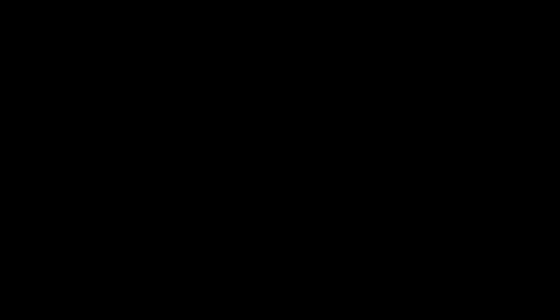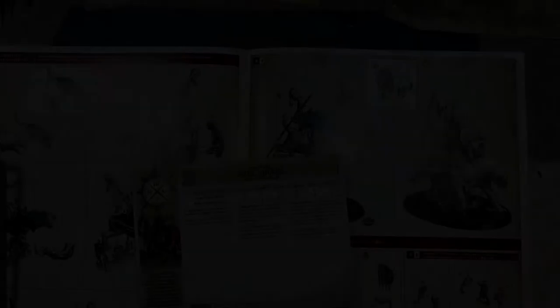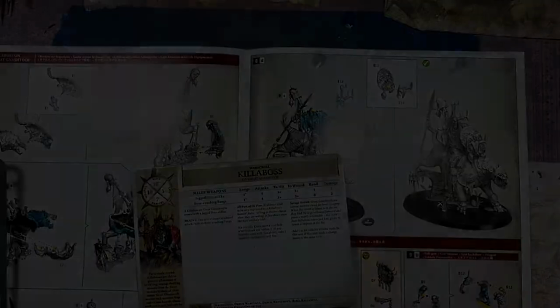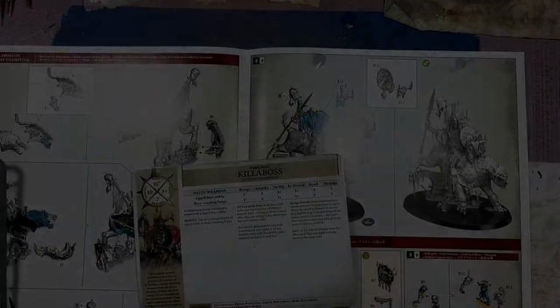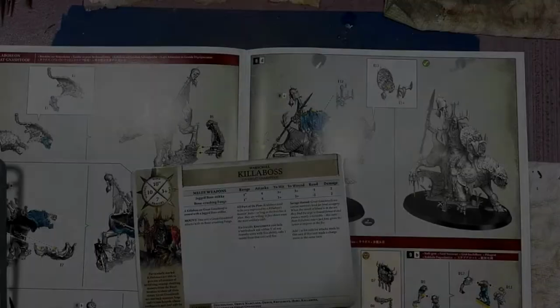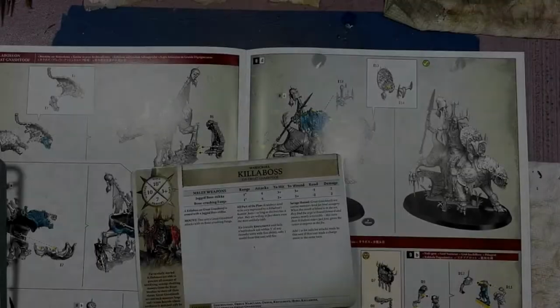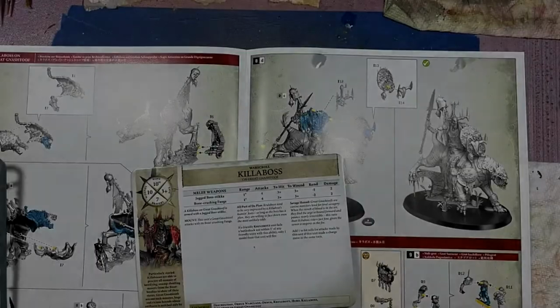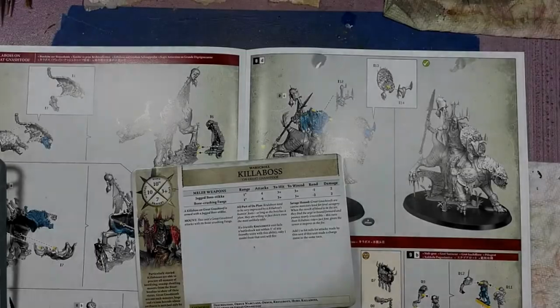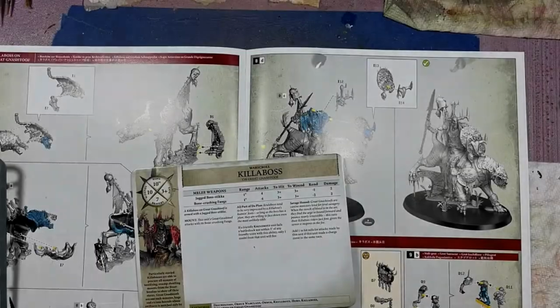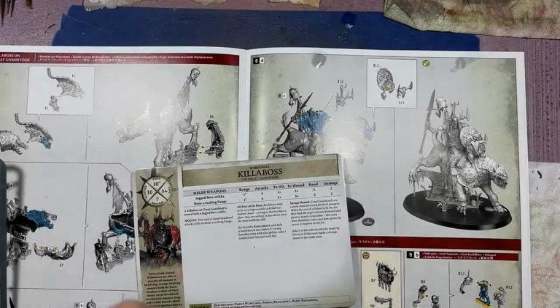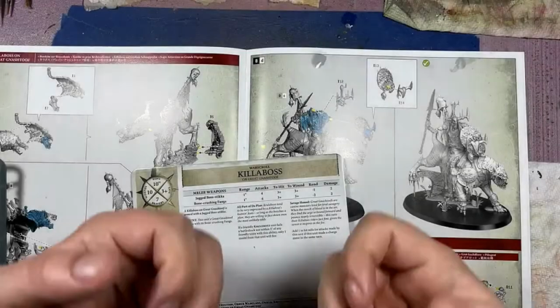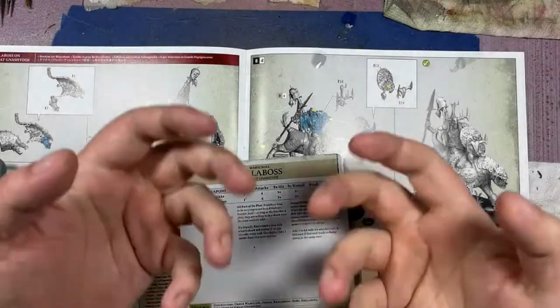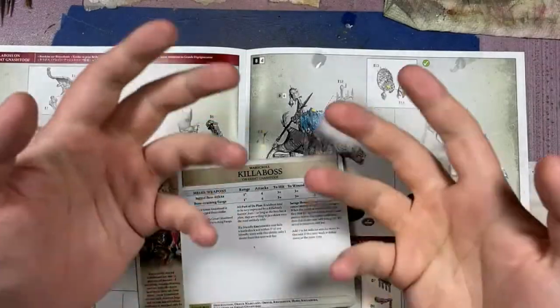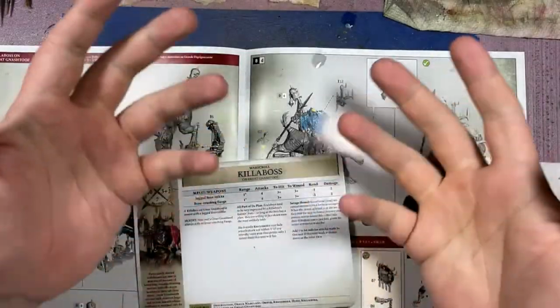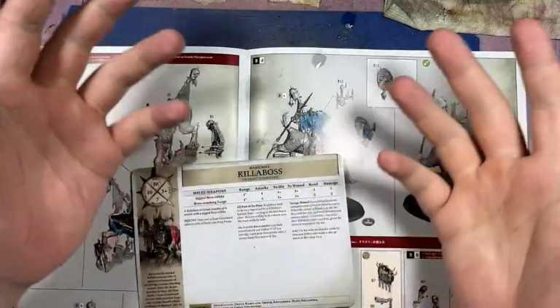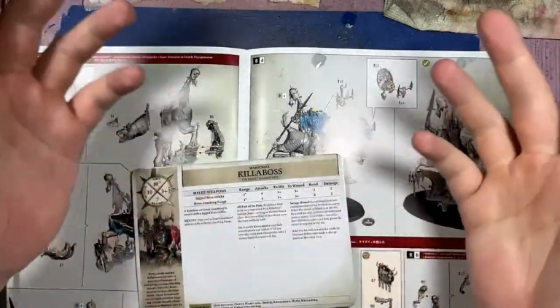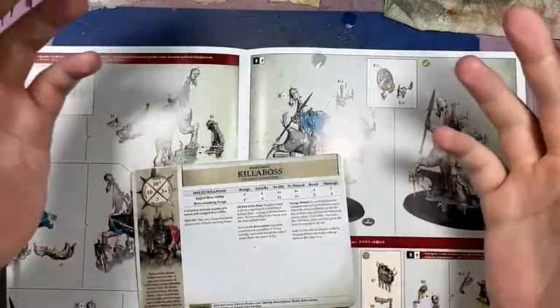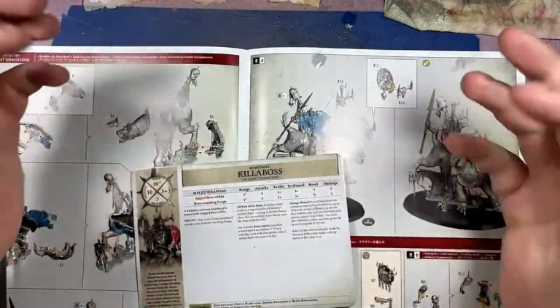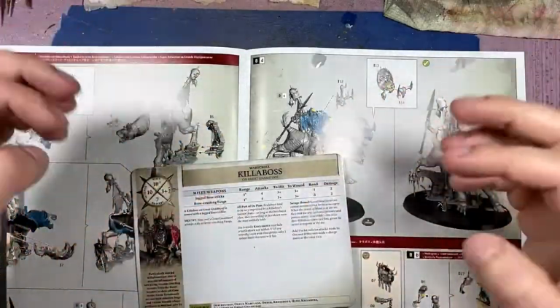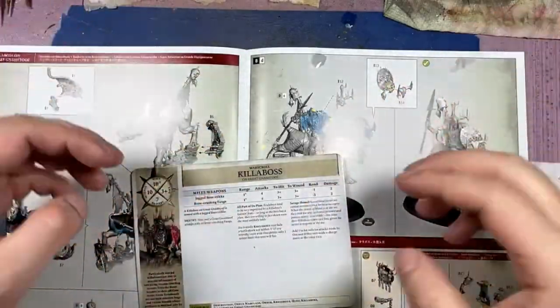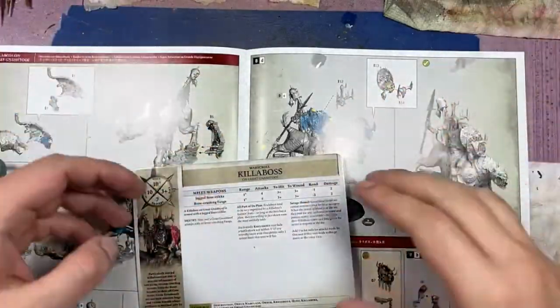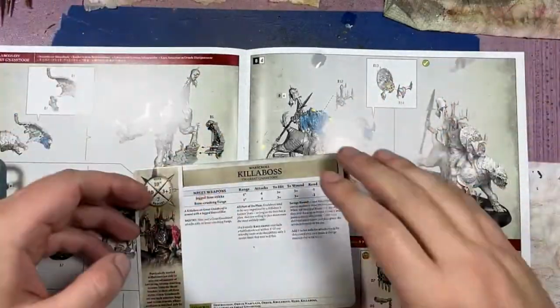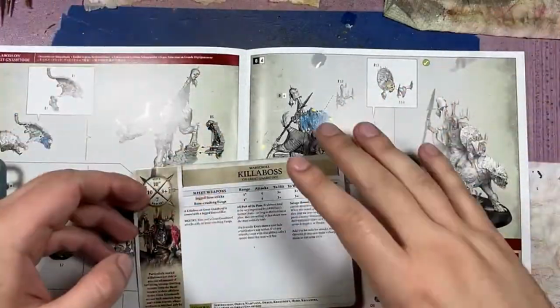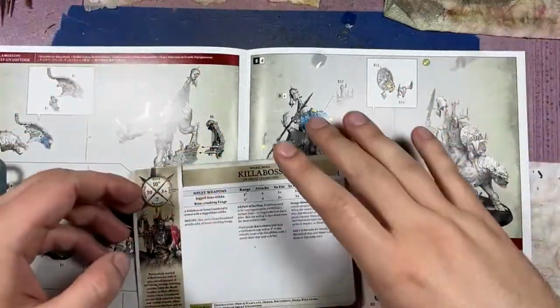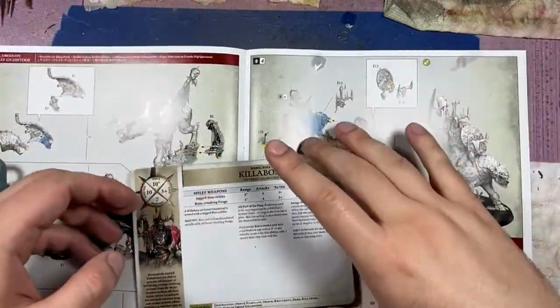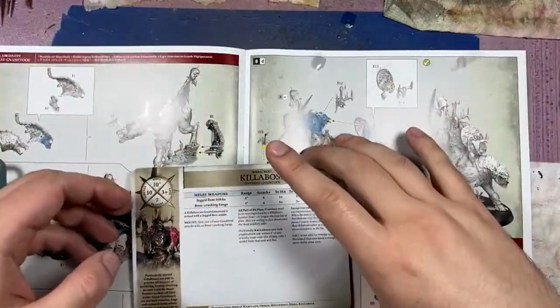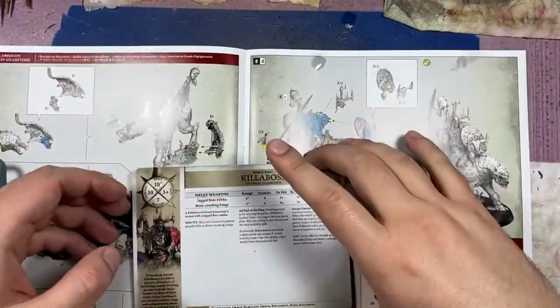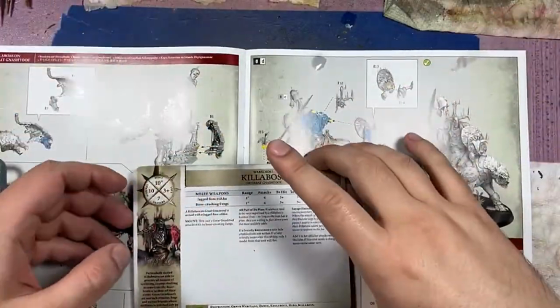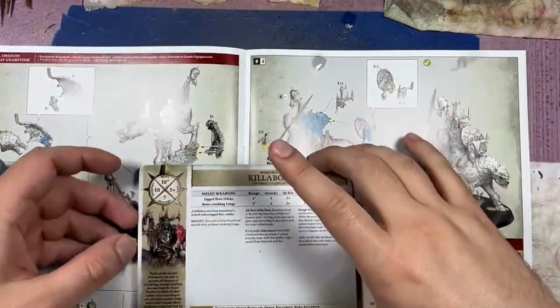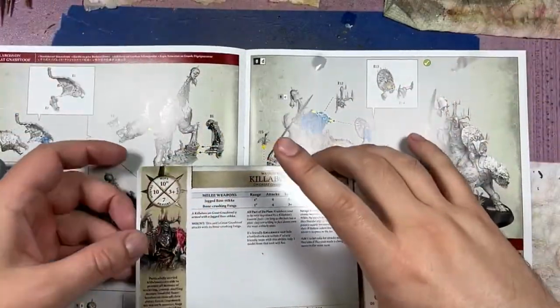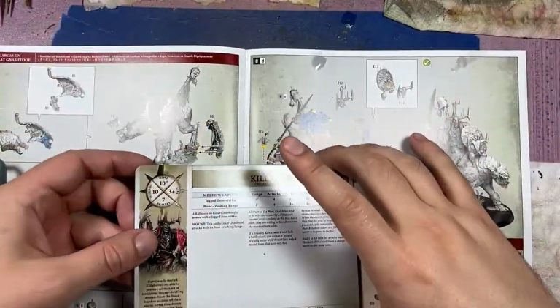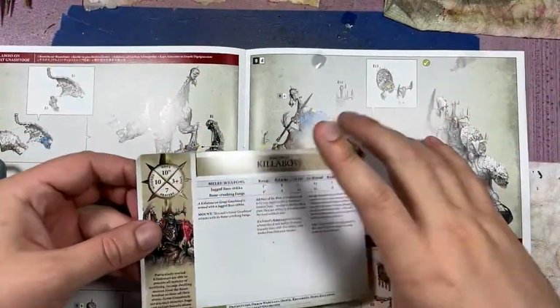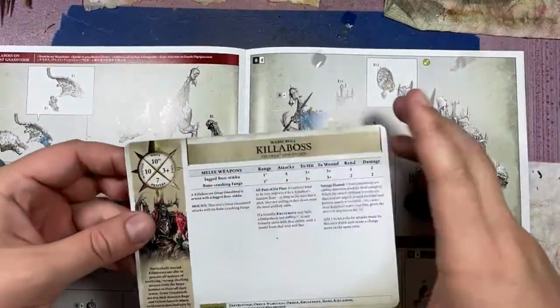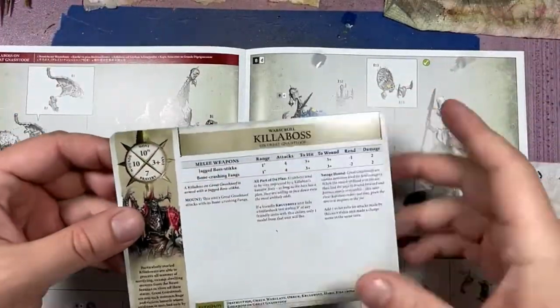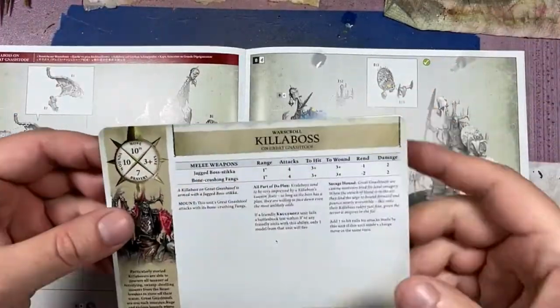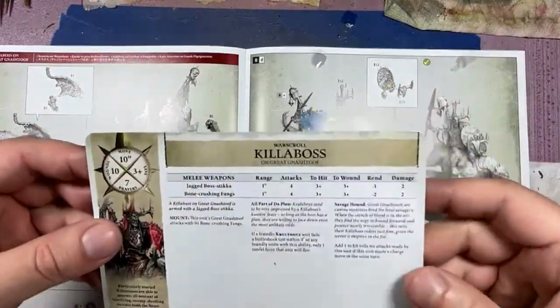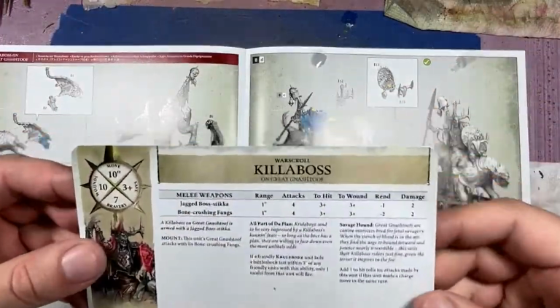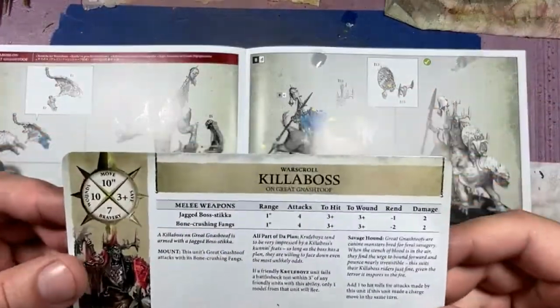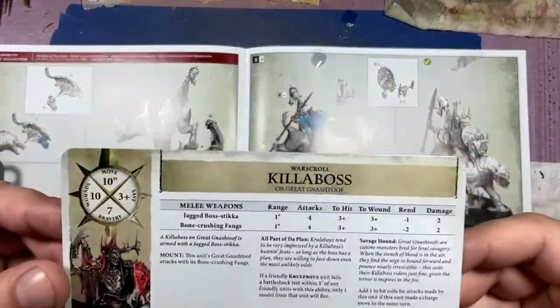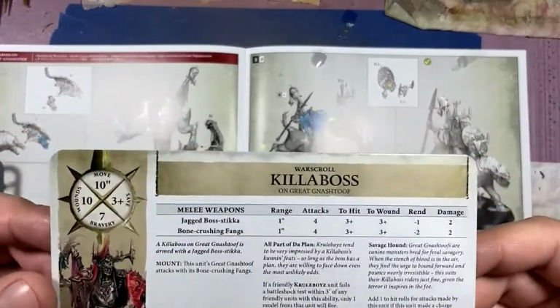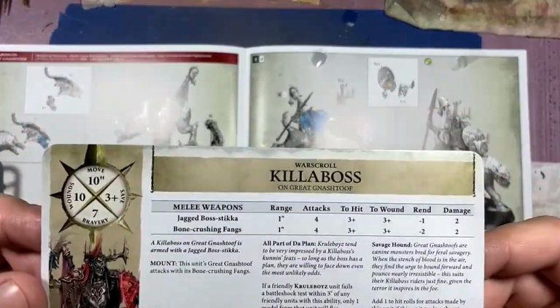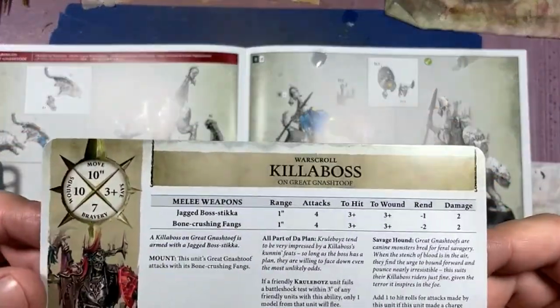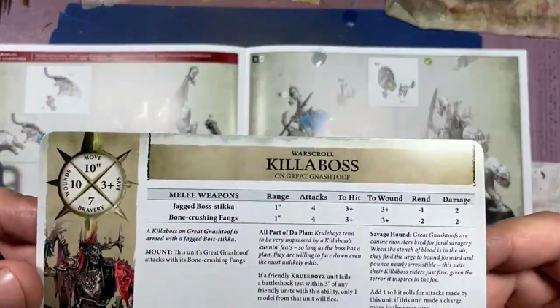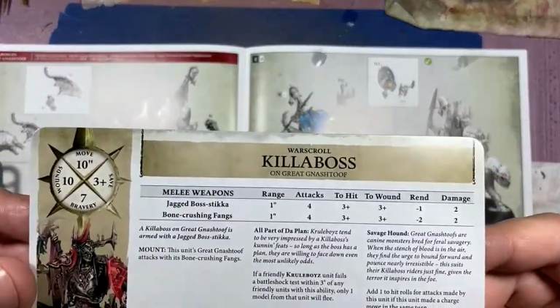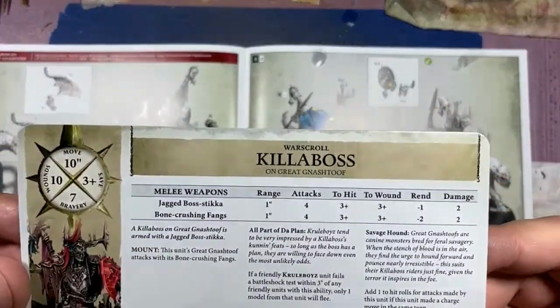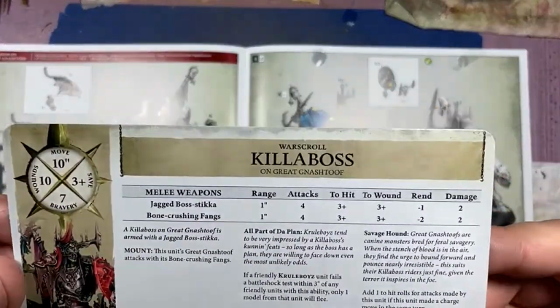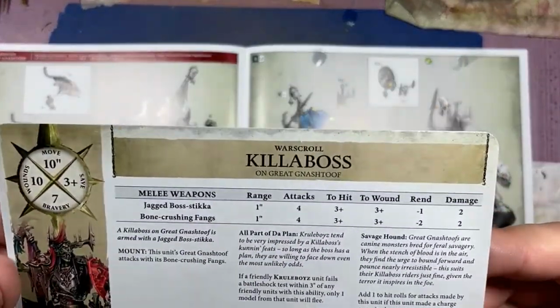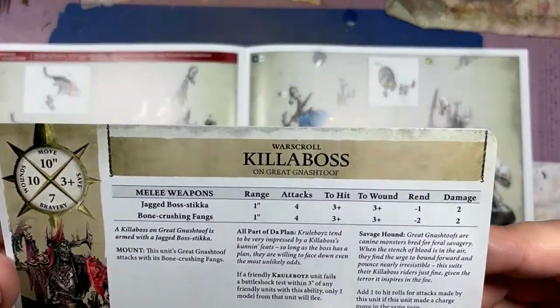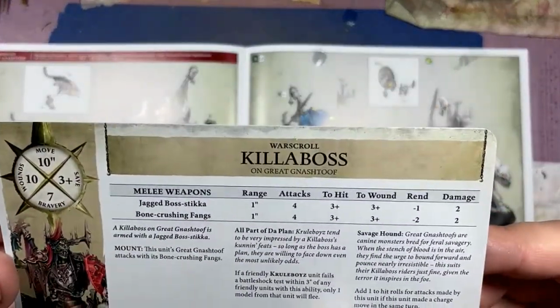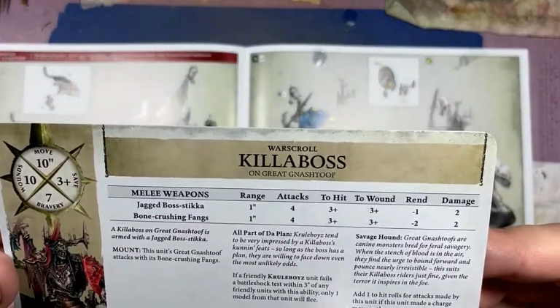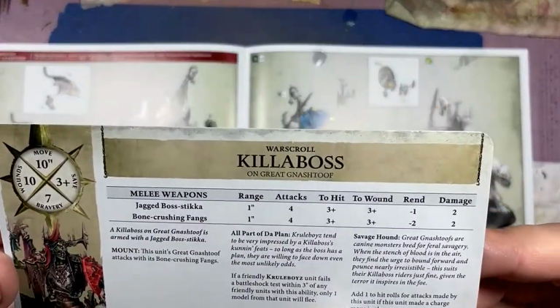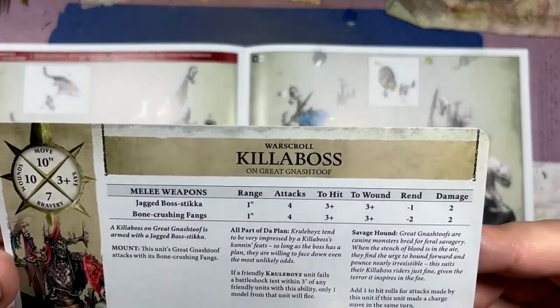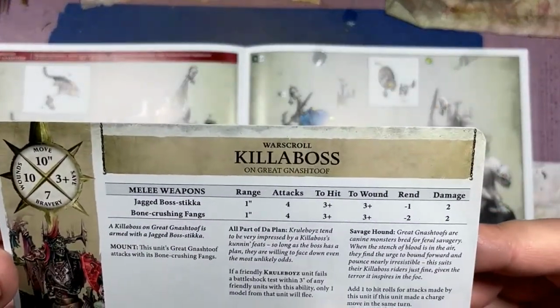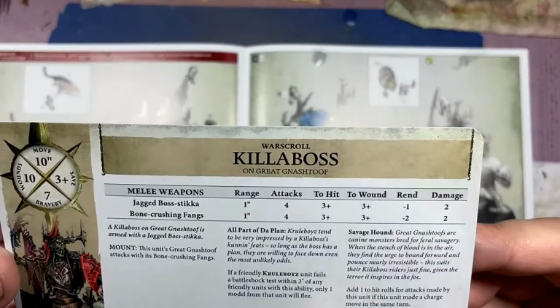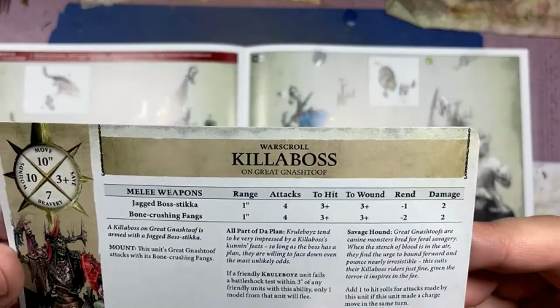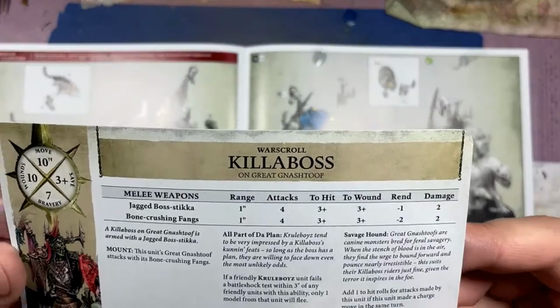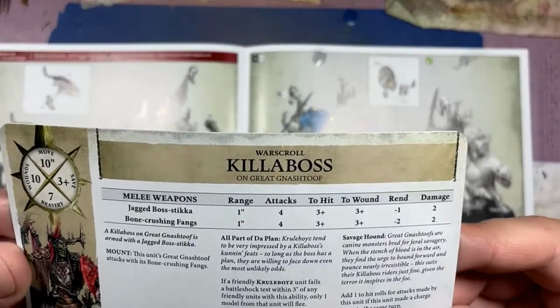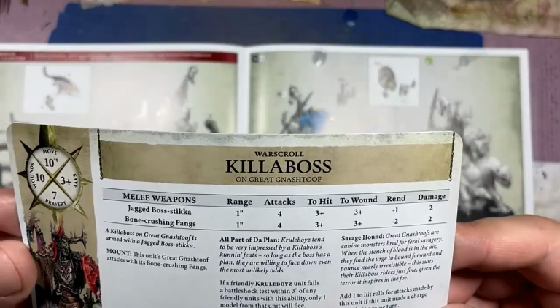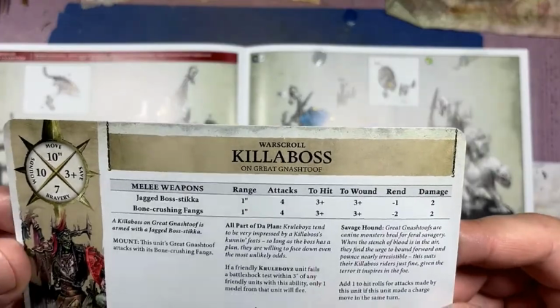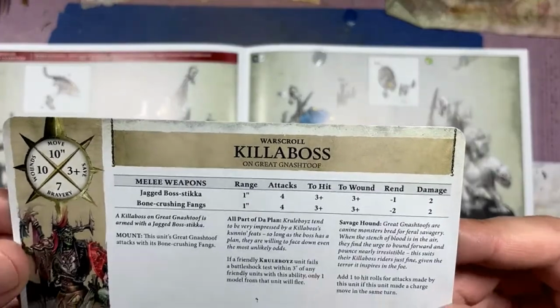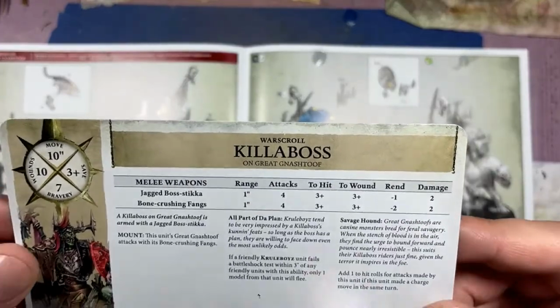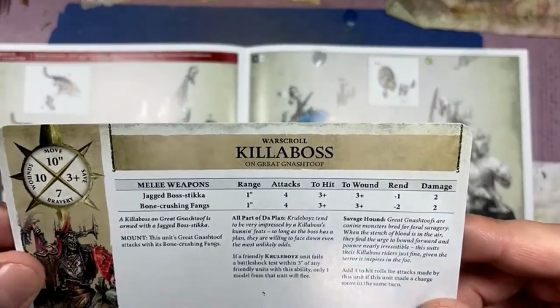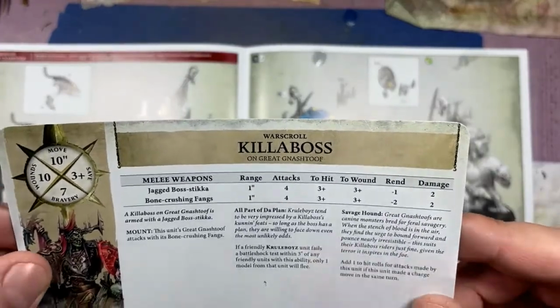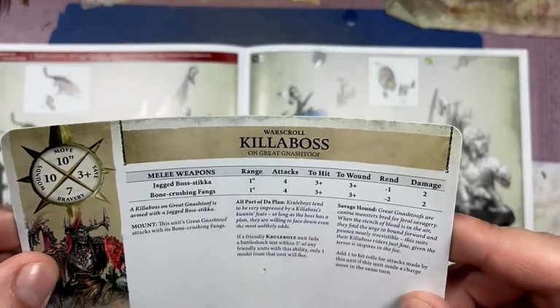Hello everyone, and welcome to my channel. Today we'll be painting up the Kill a Boss on Great Nash 2 from the Dominion box set.